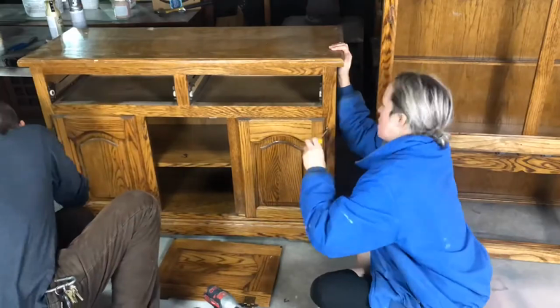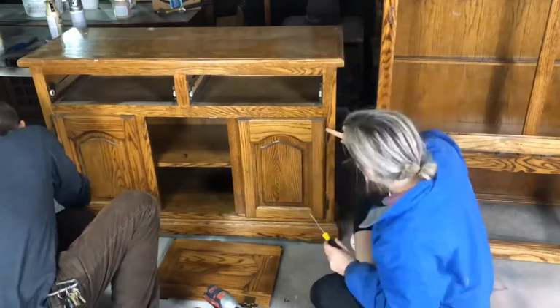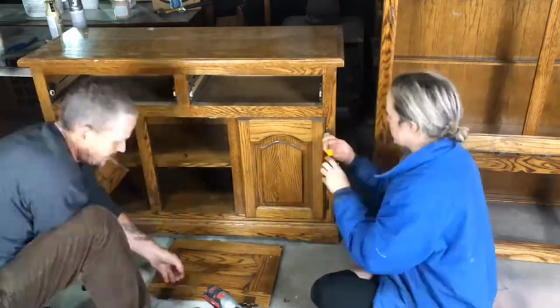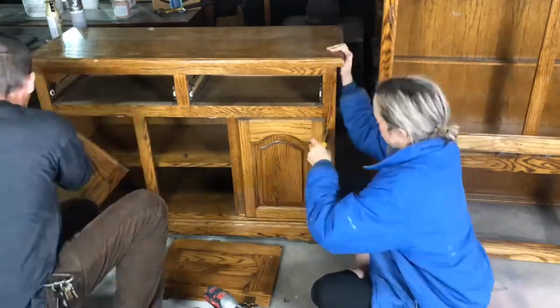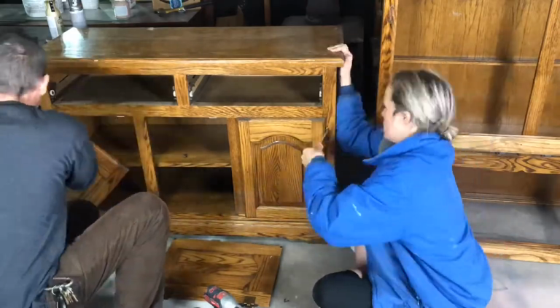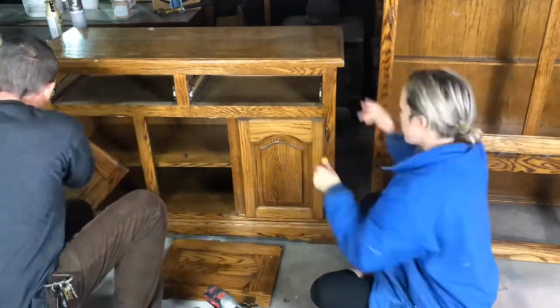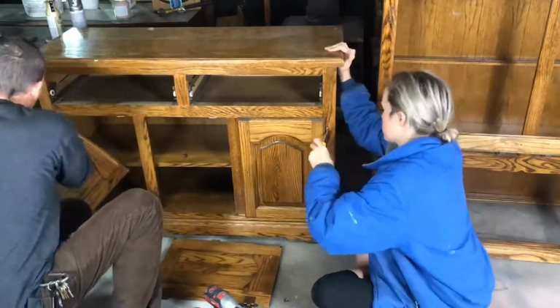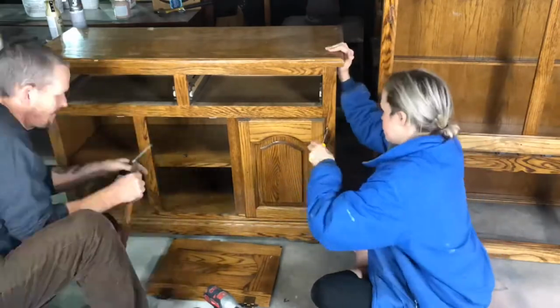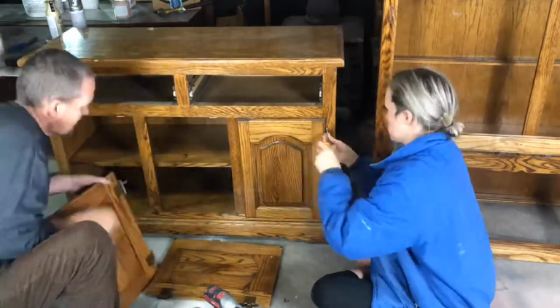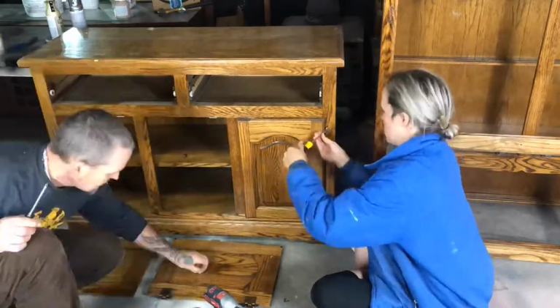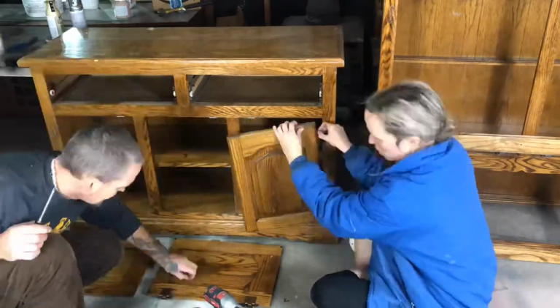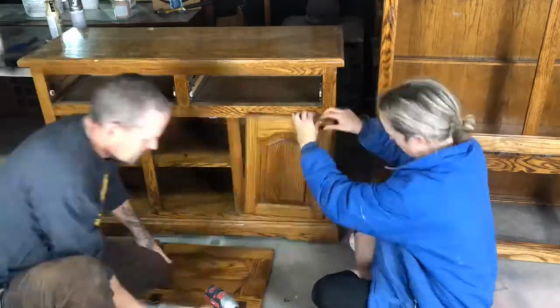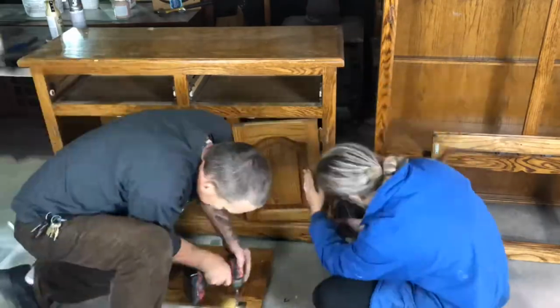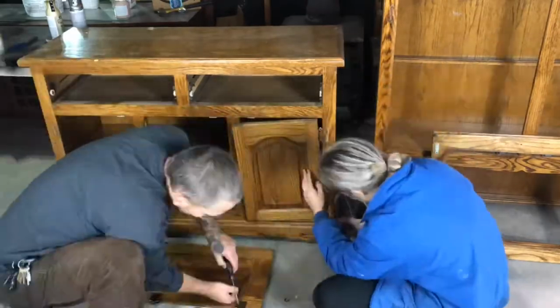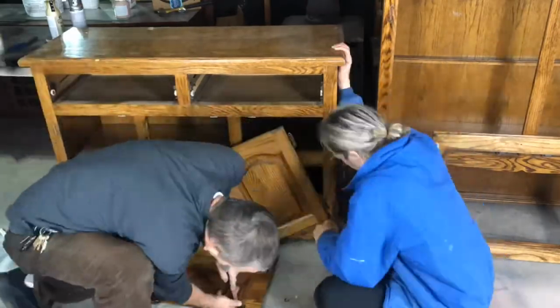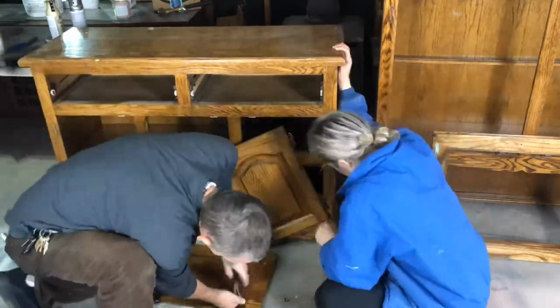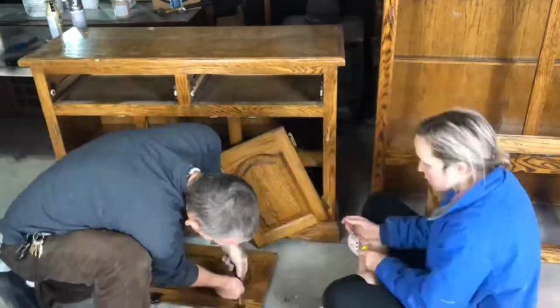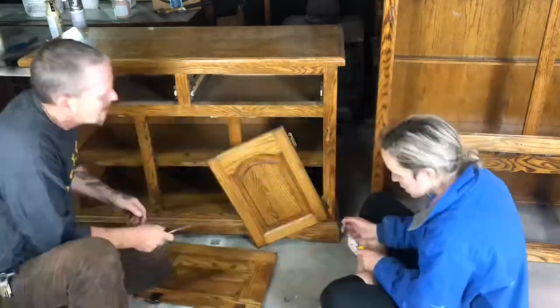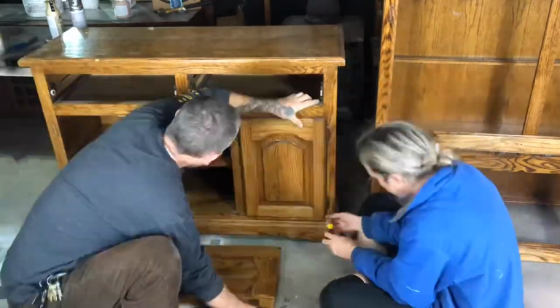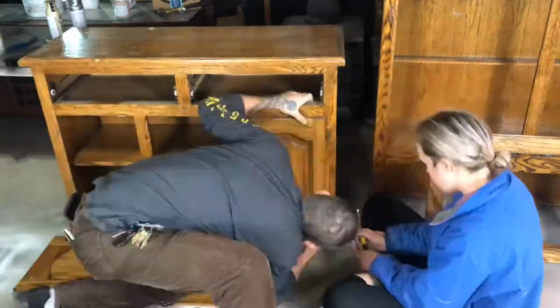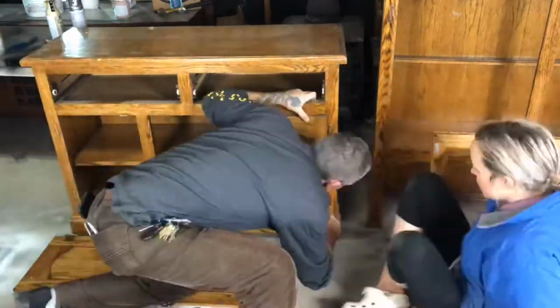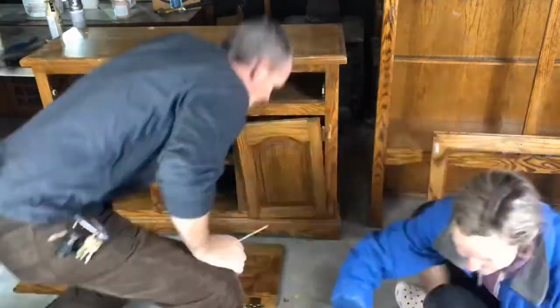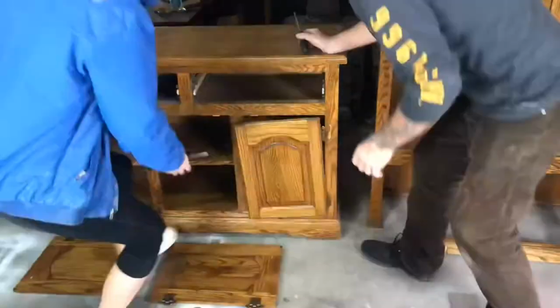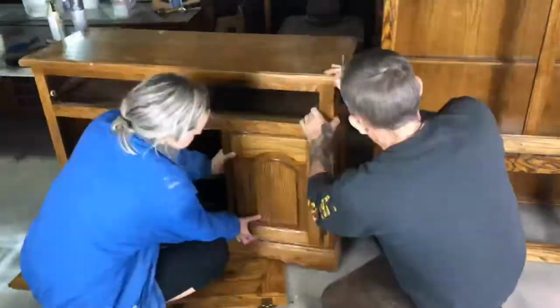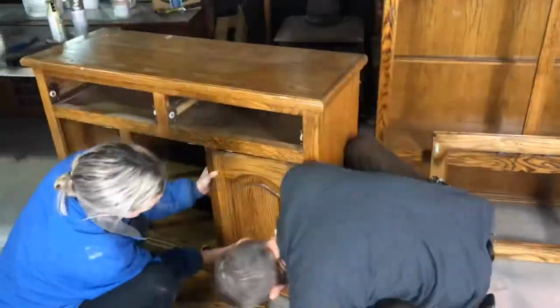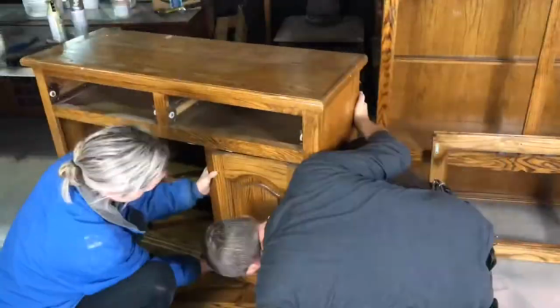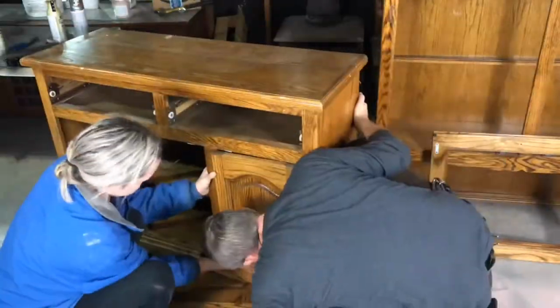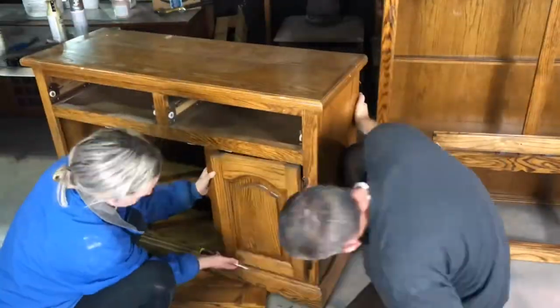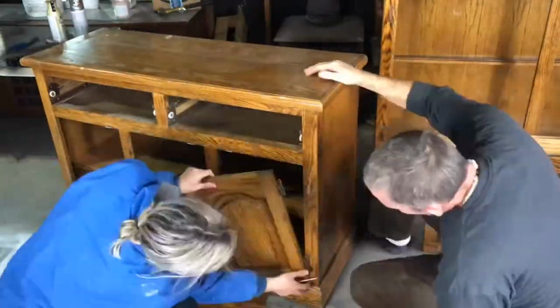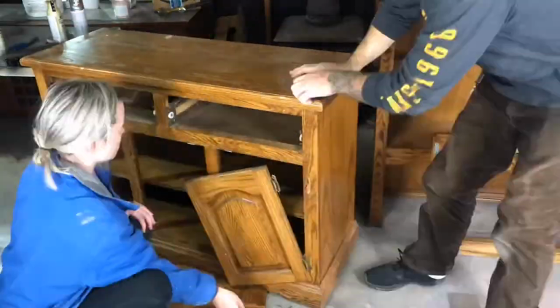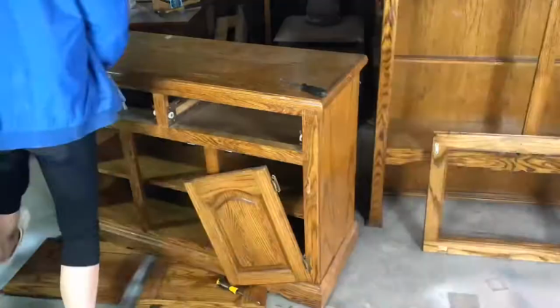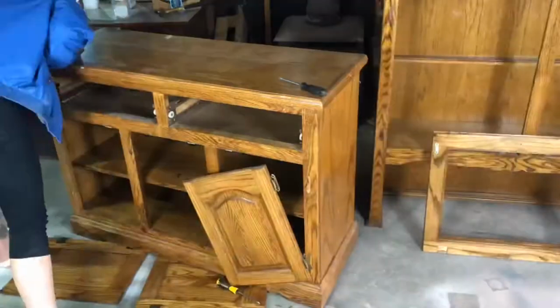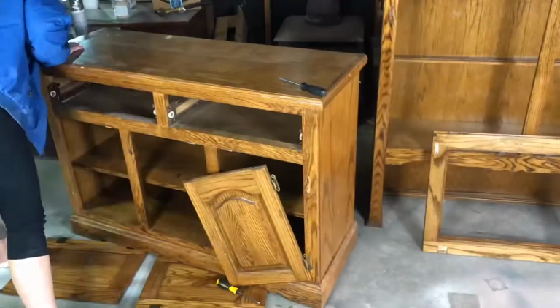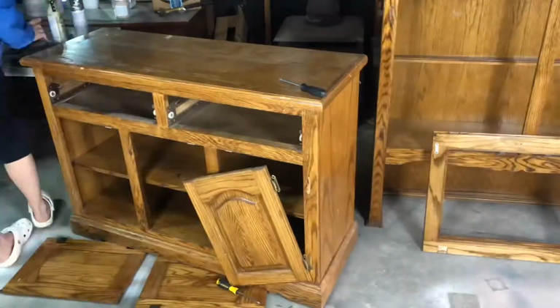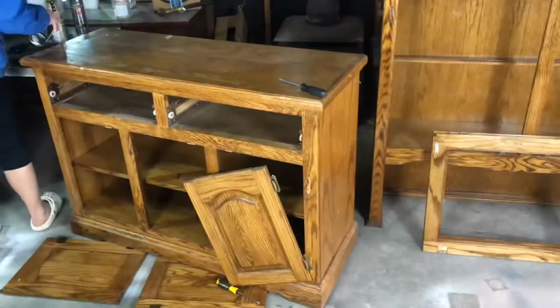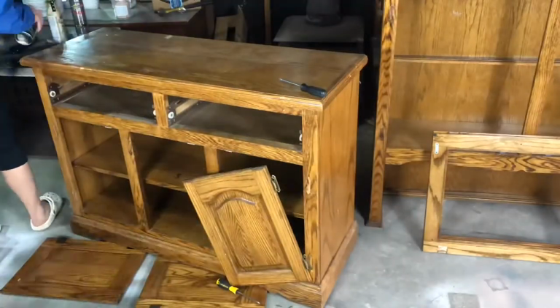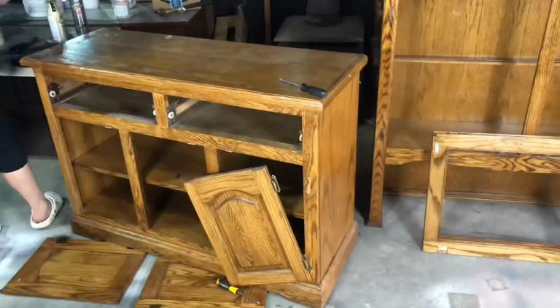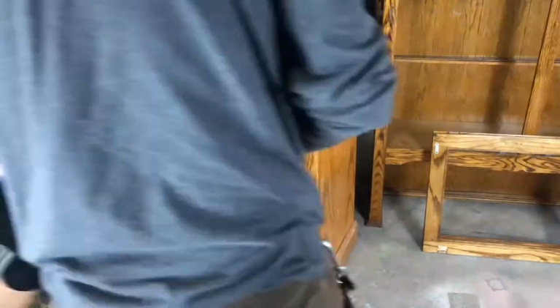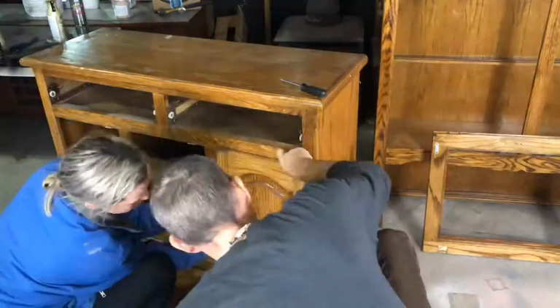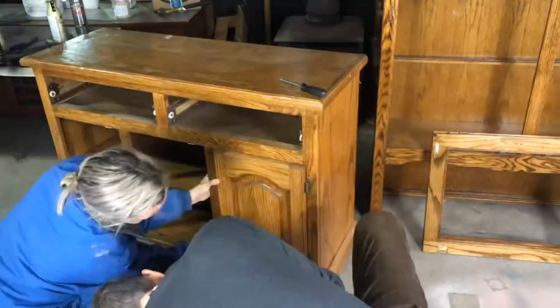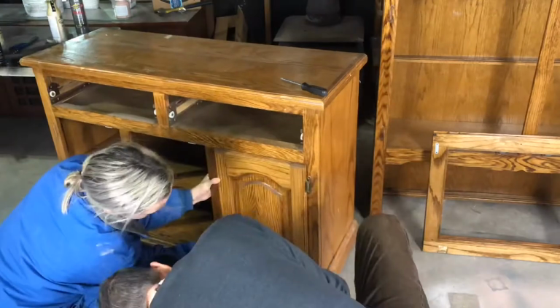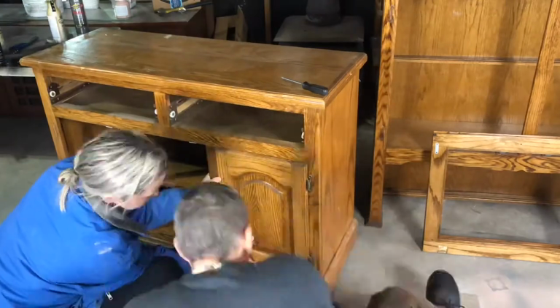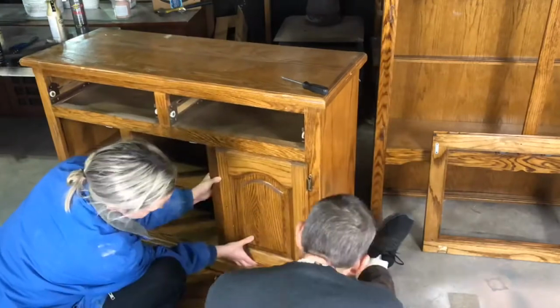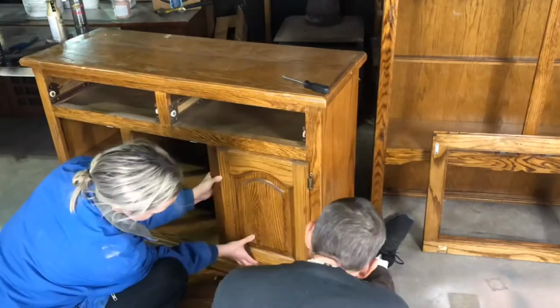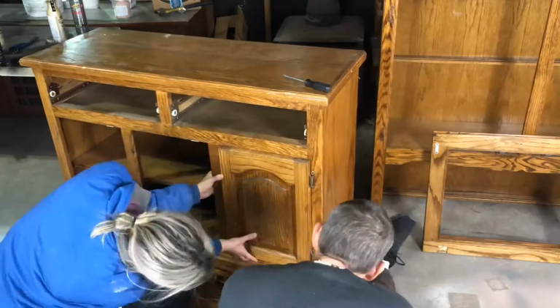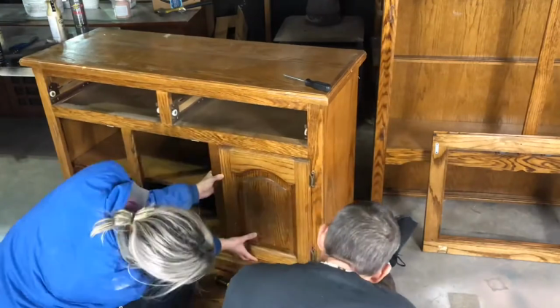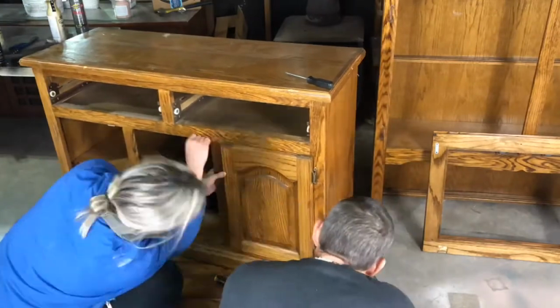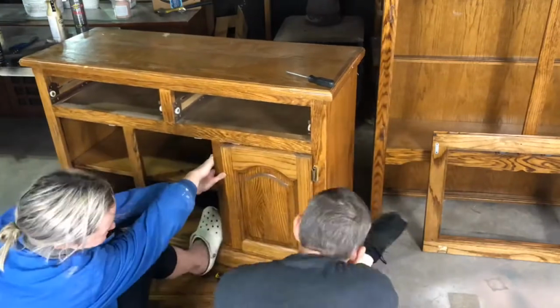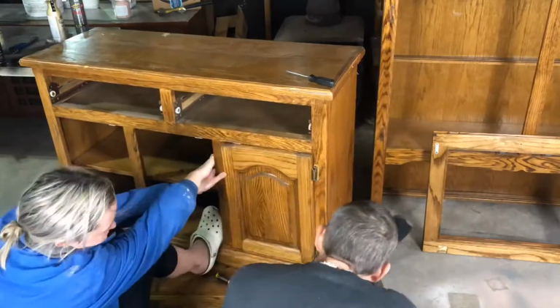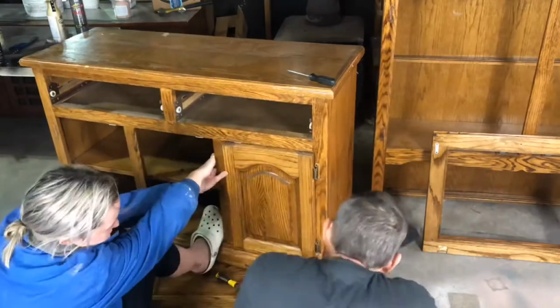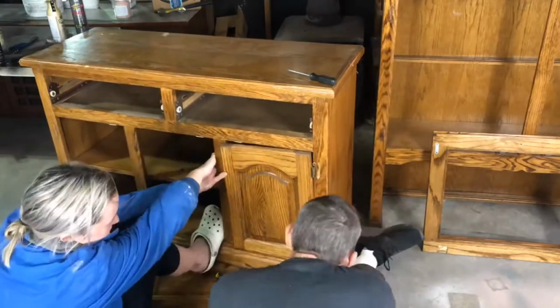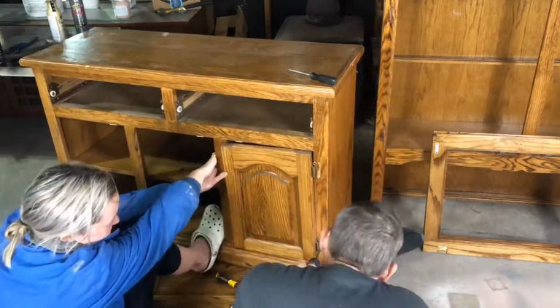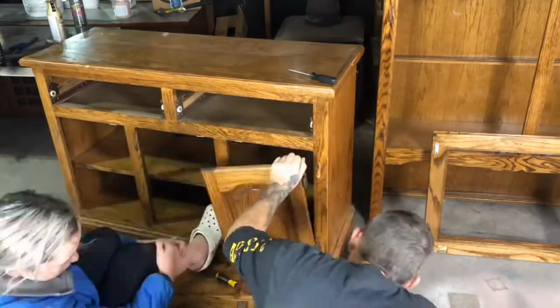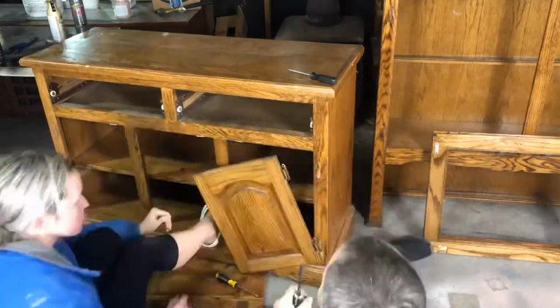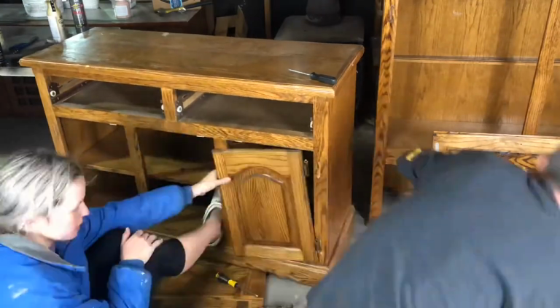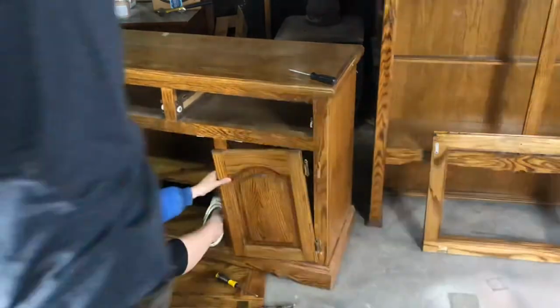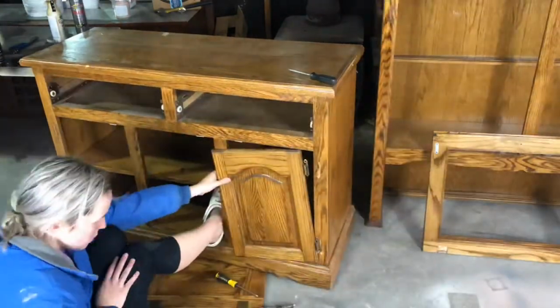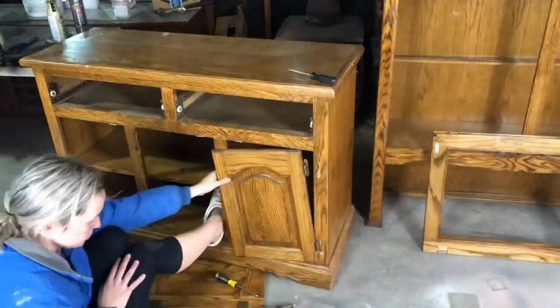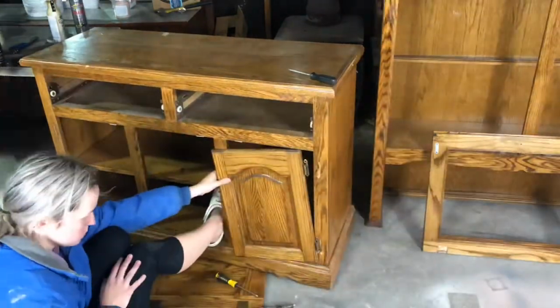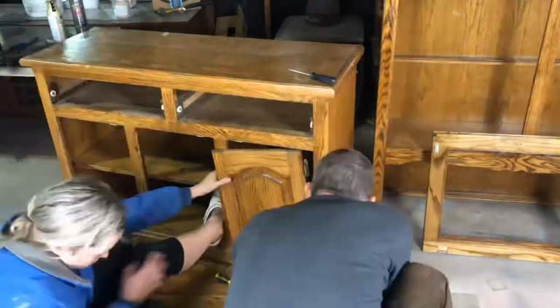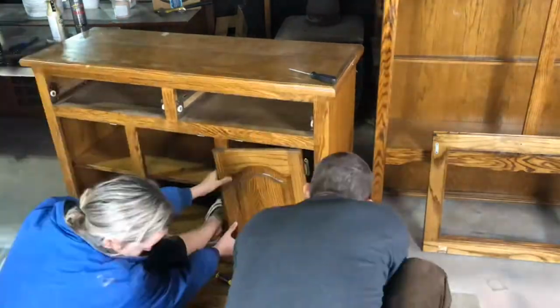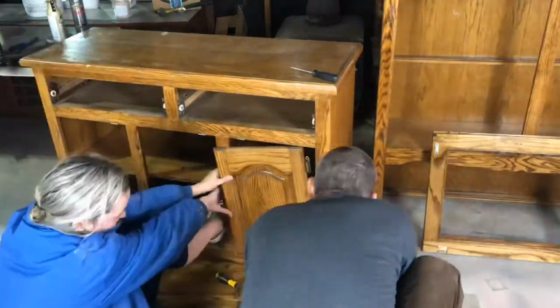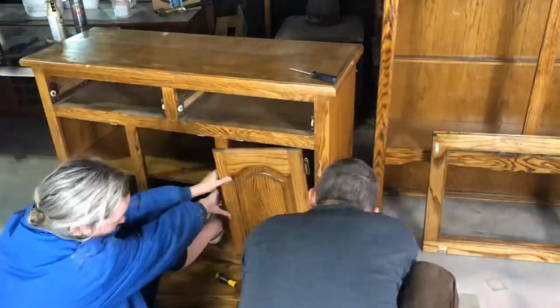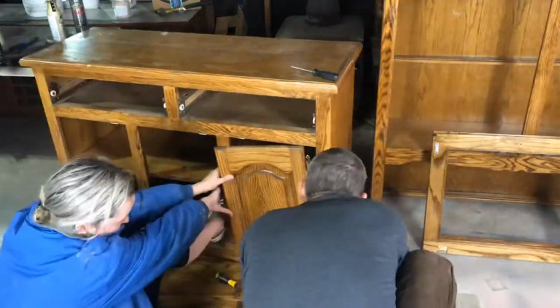A lot of the hardware was stripped out, so we ended up having to drill out one of the screws.